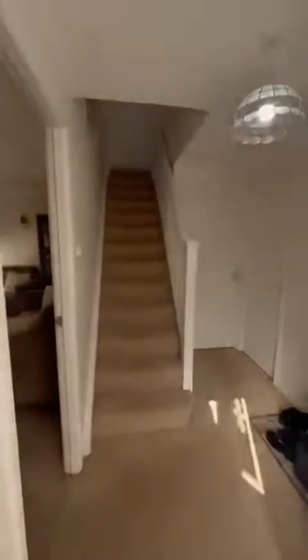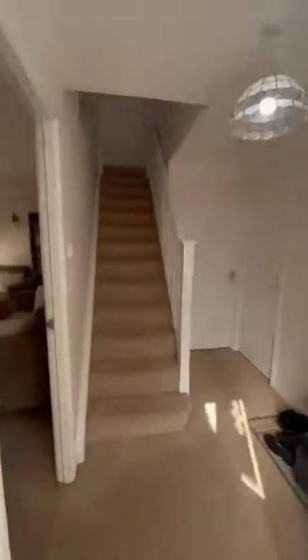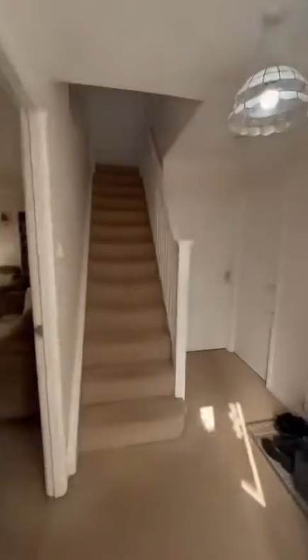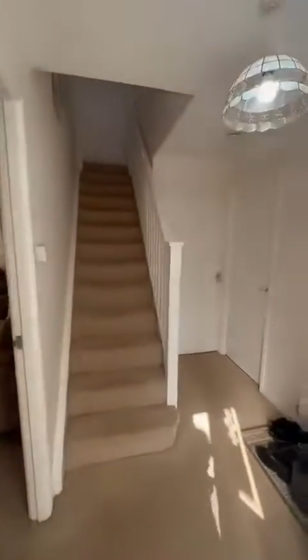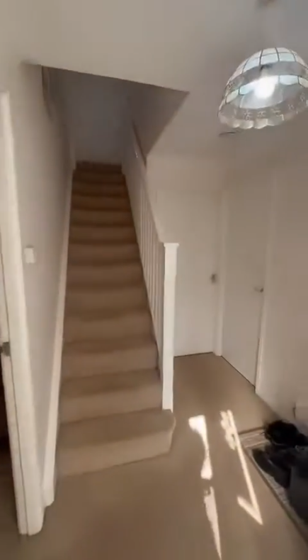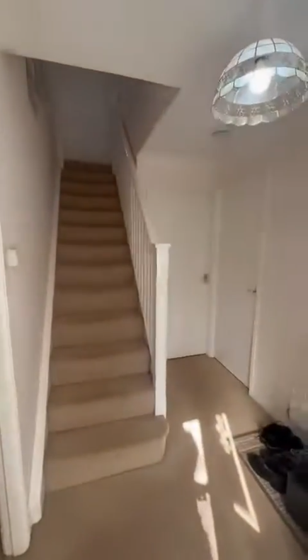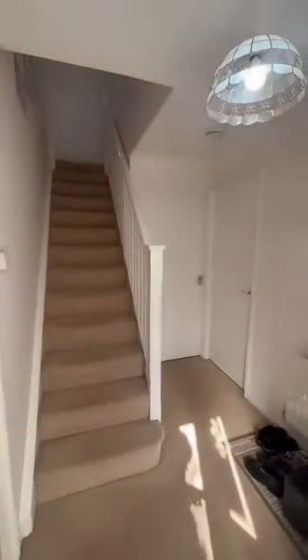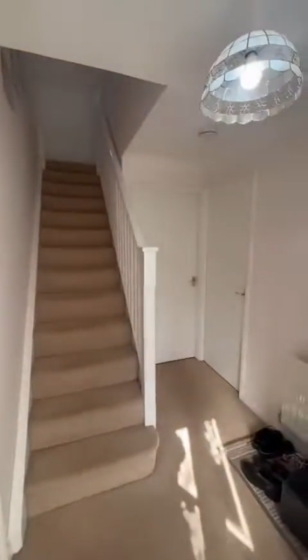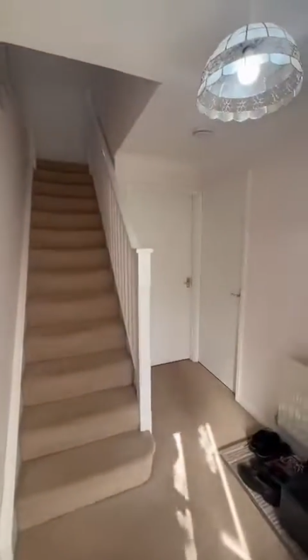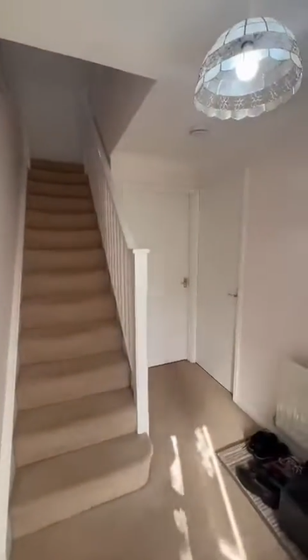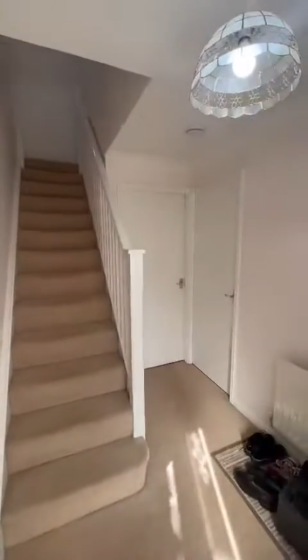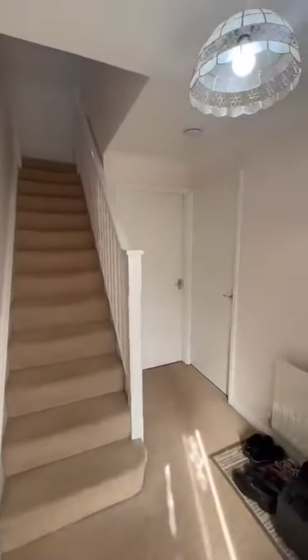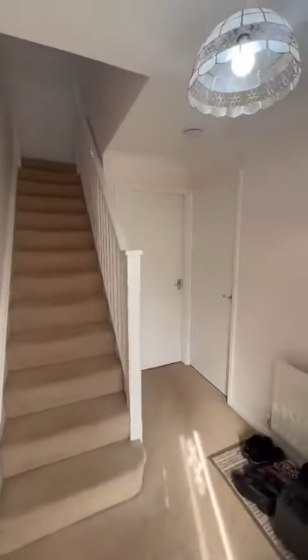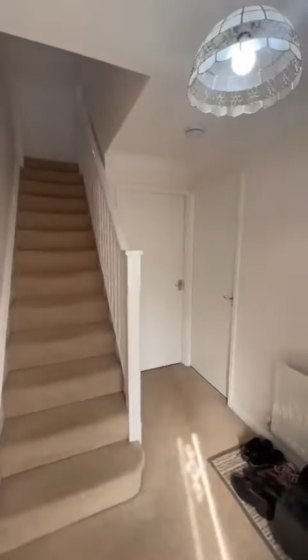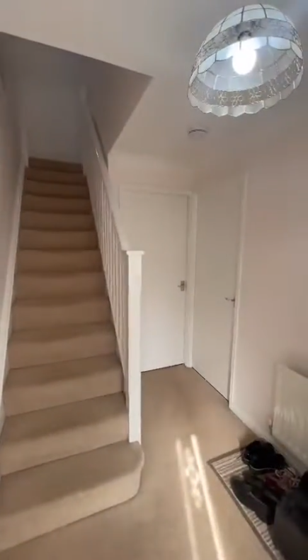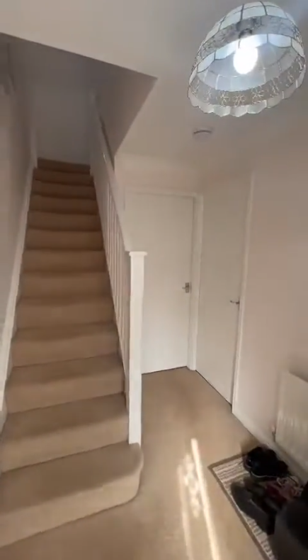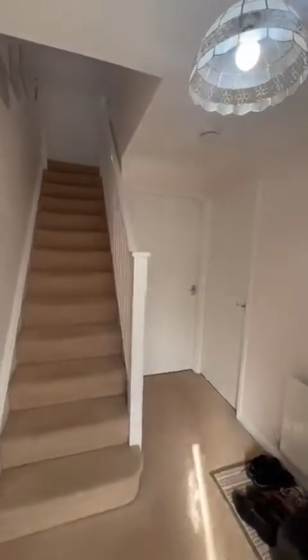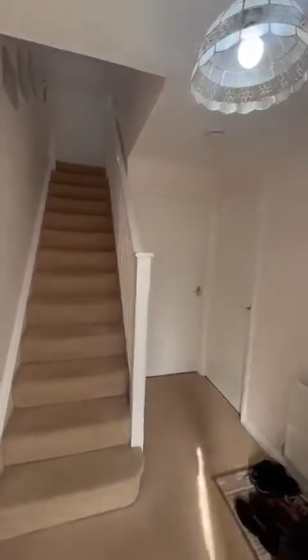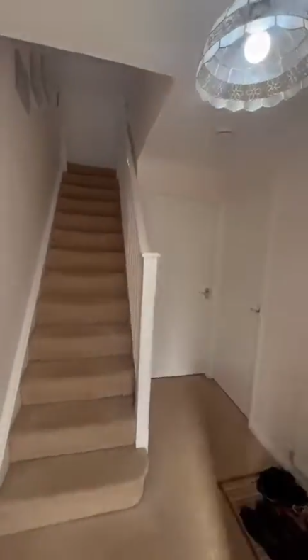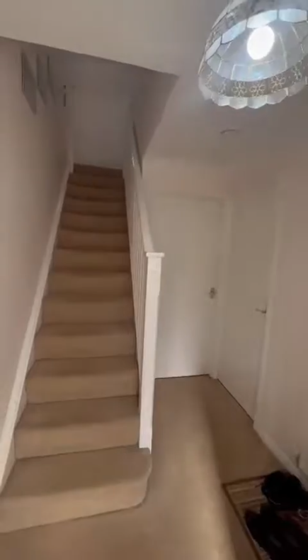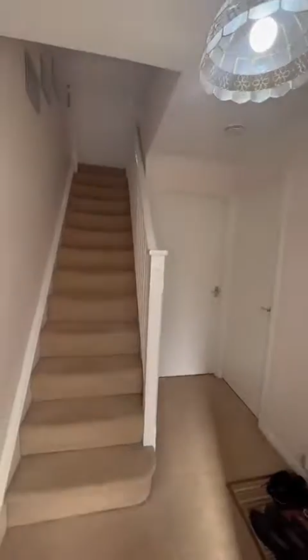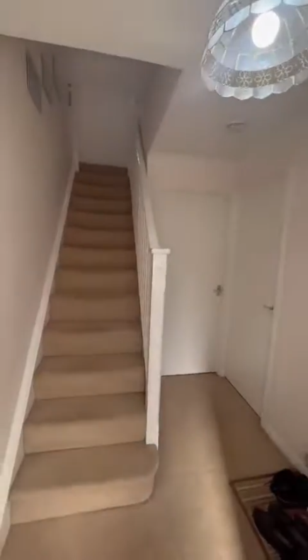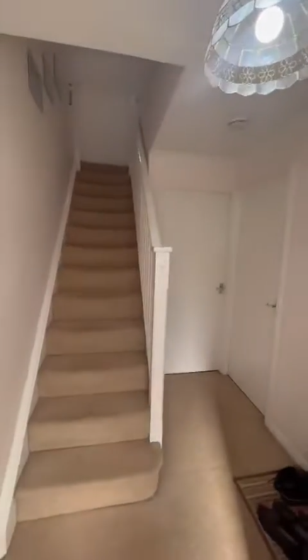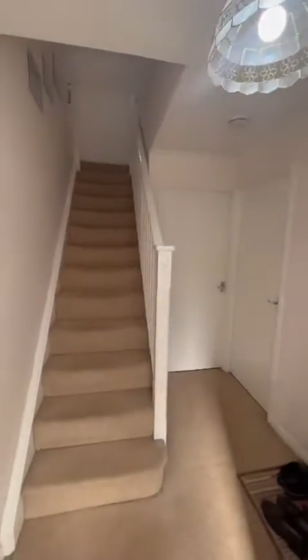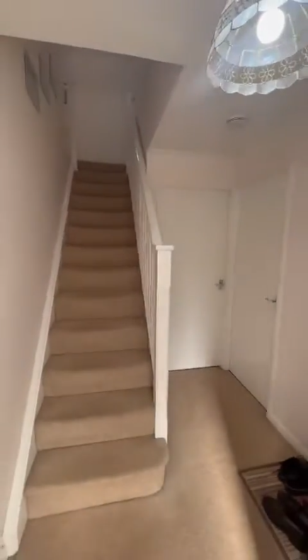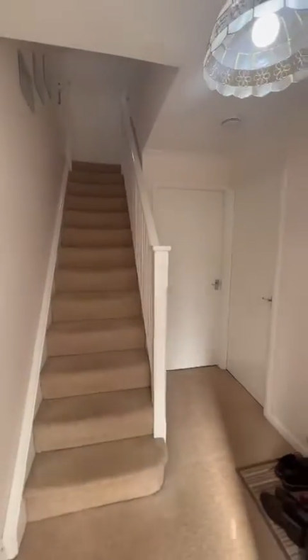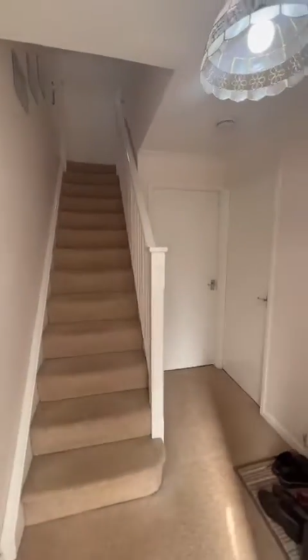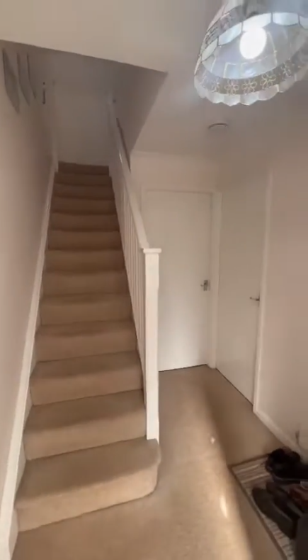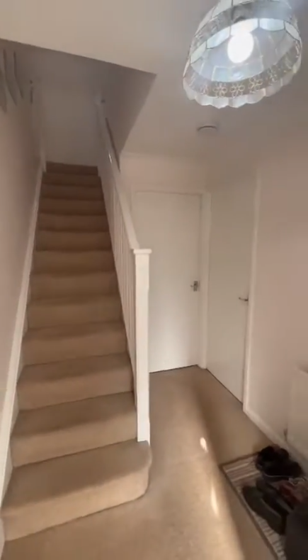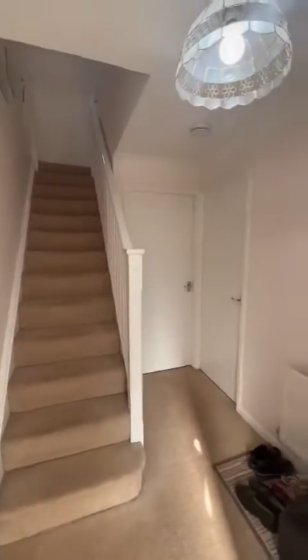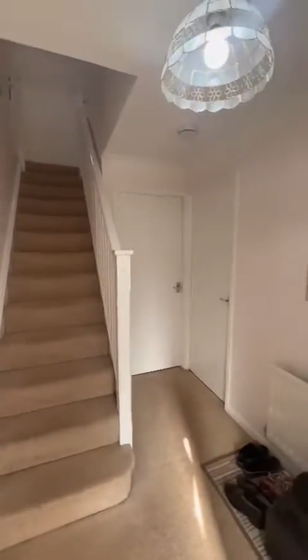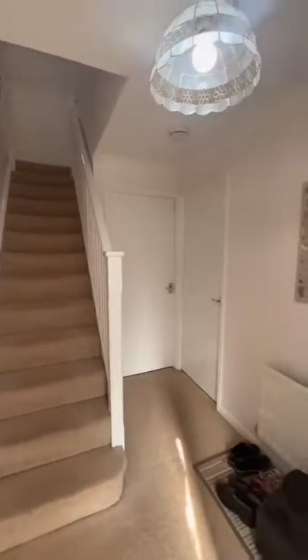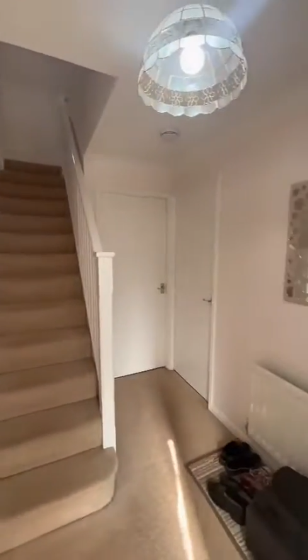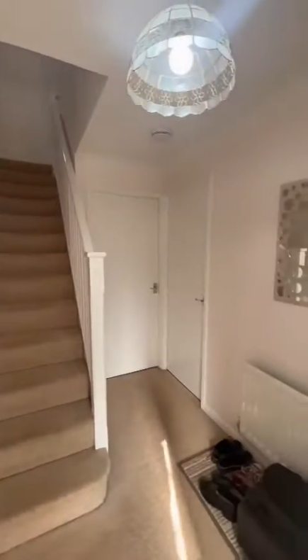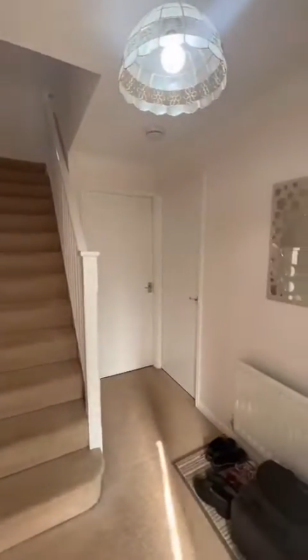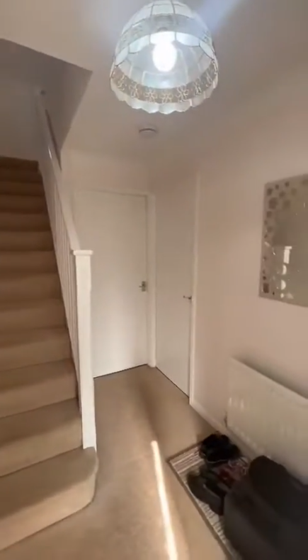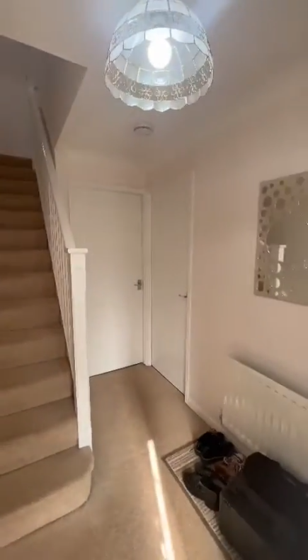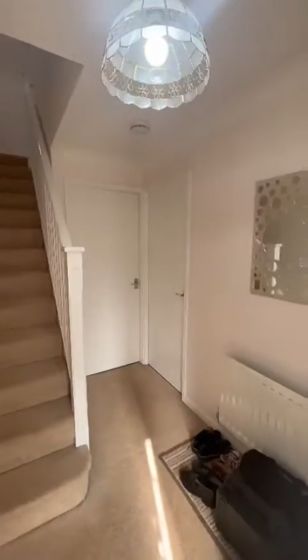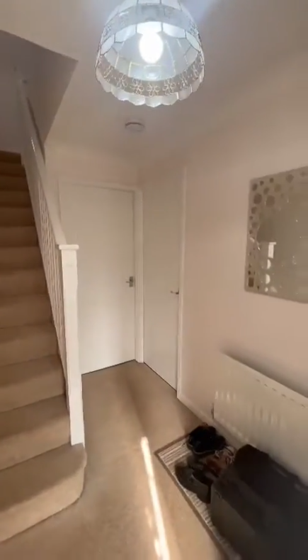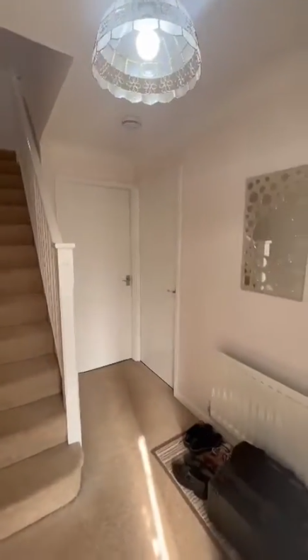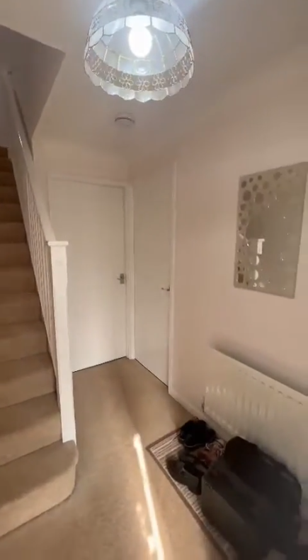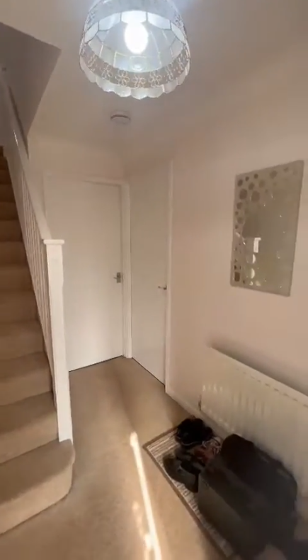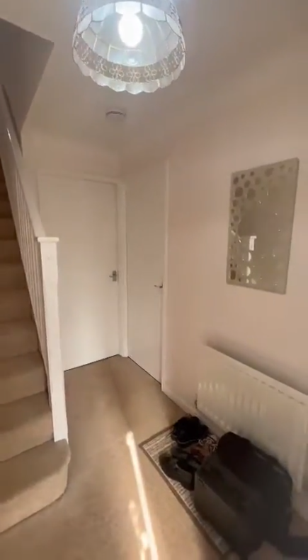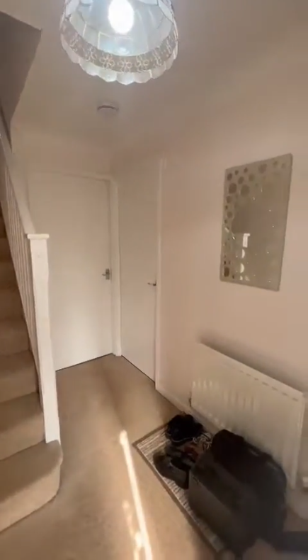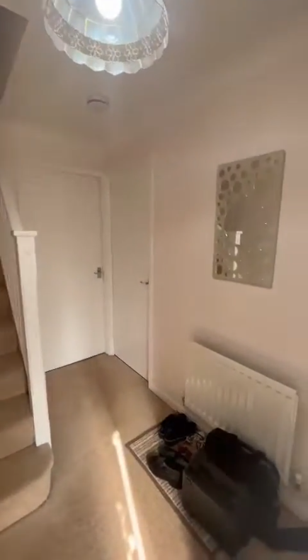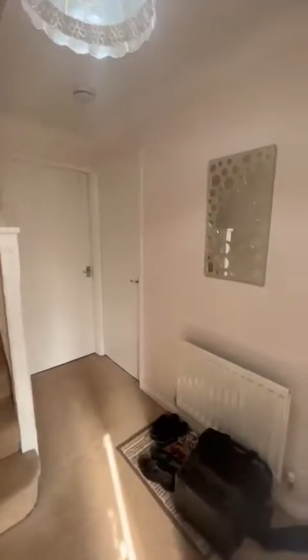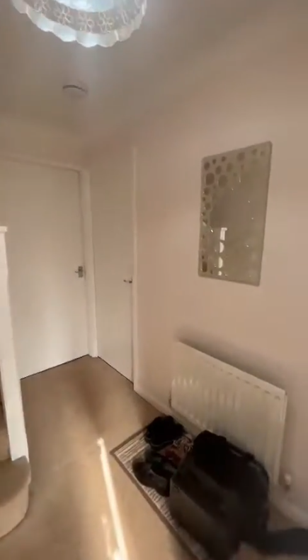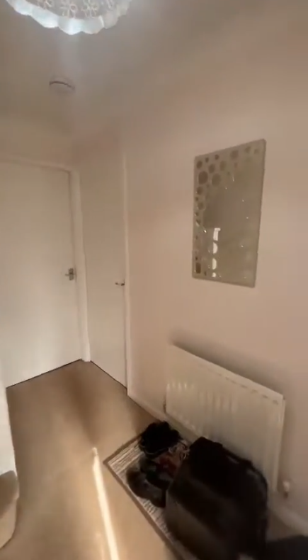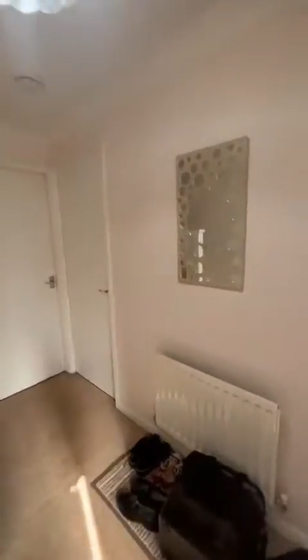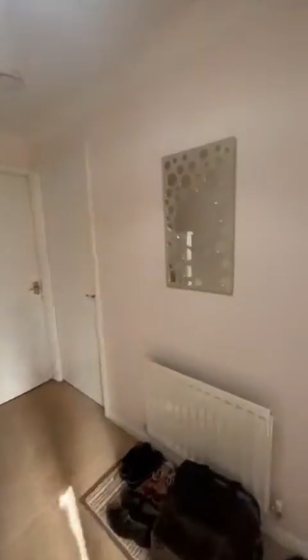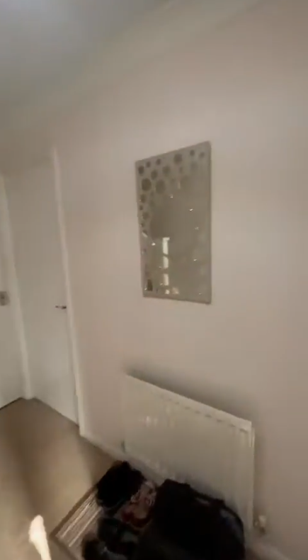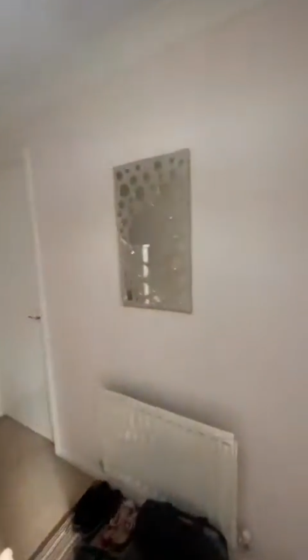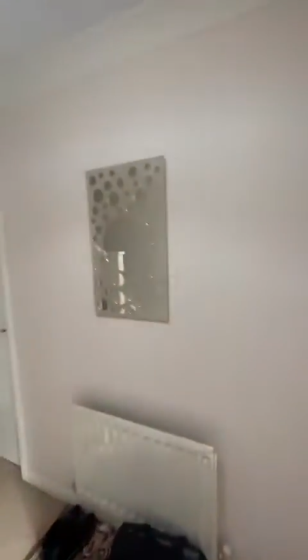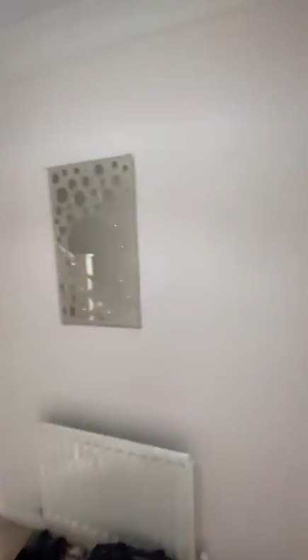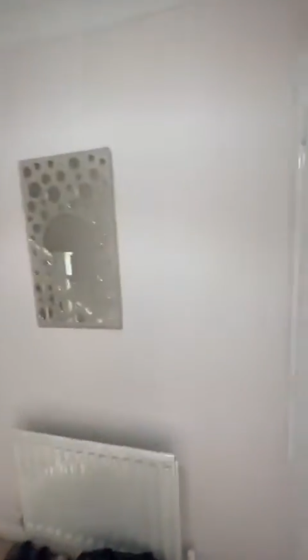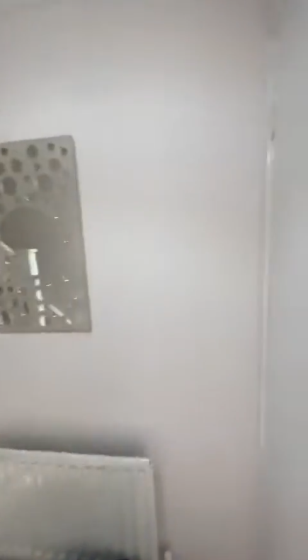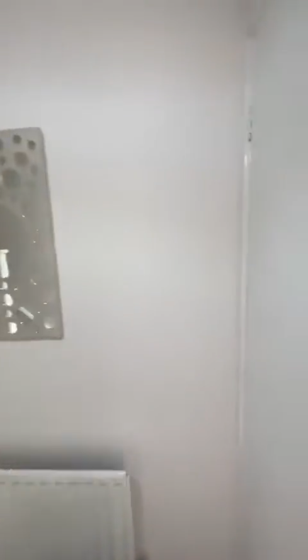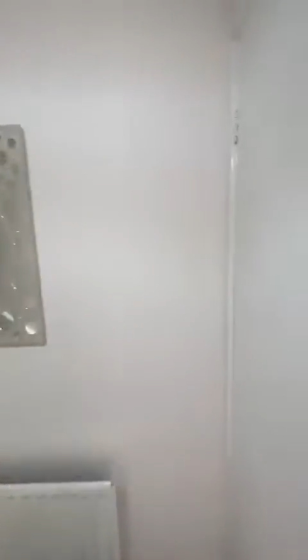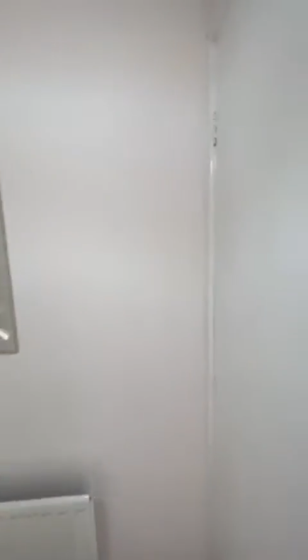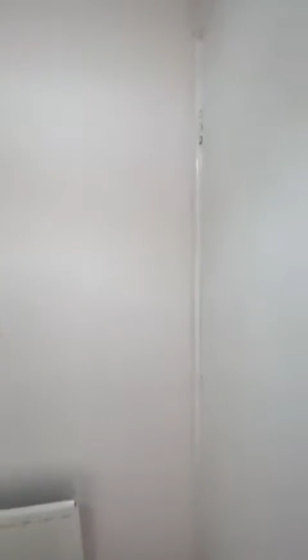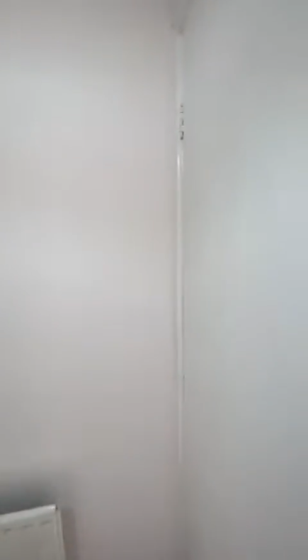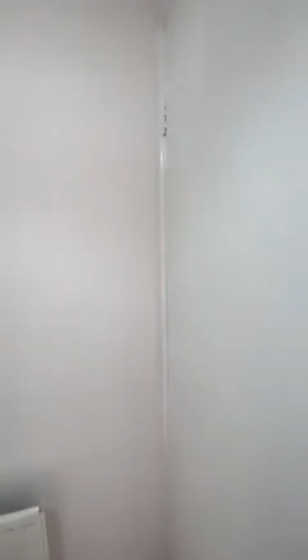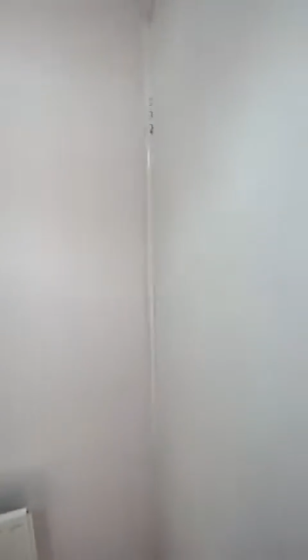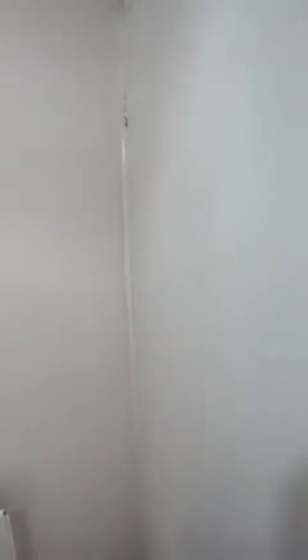As we enter, we're greeted with this lovely and large entrance hallway. Immediately to the right is this downstairs toilet.